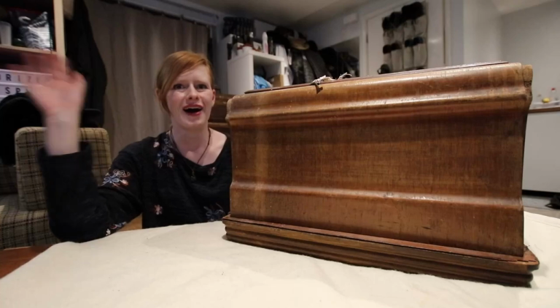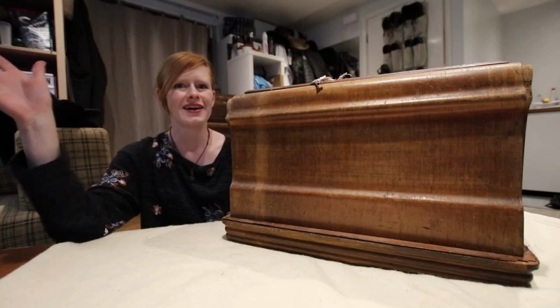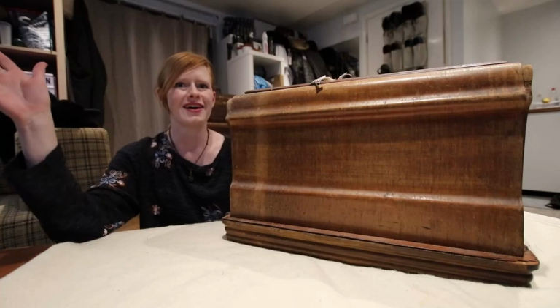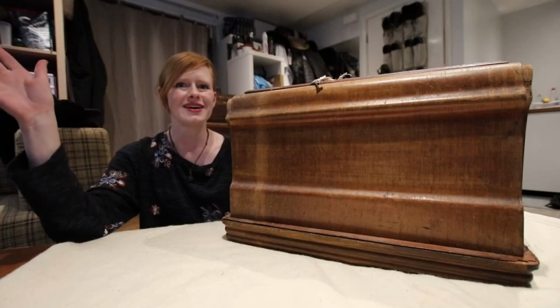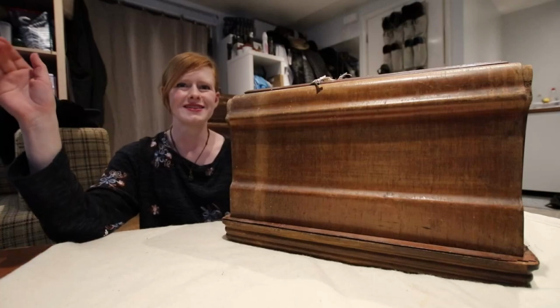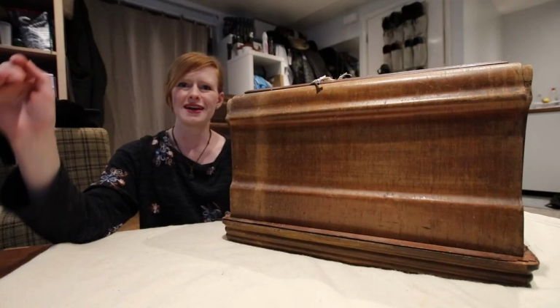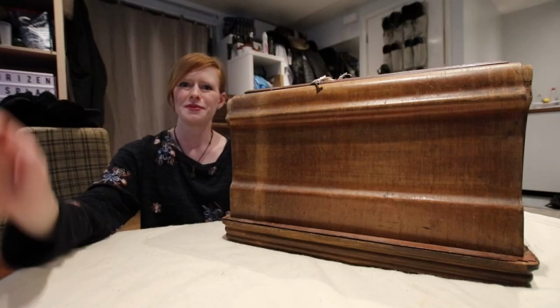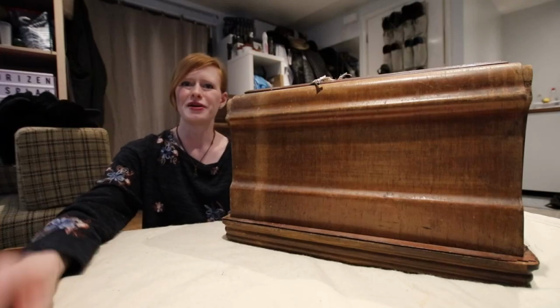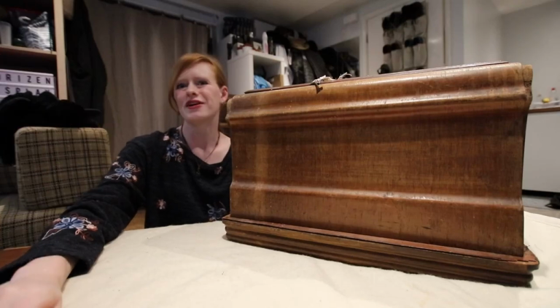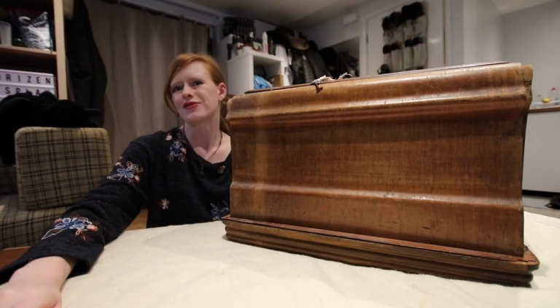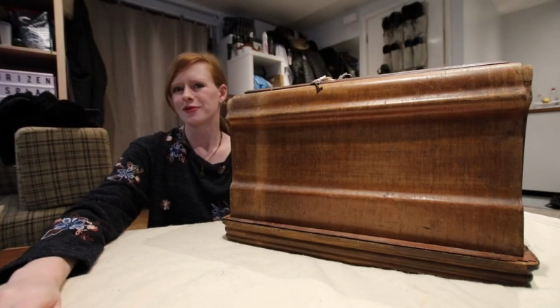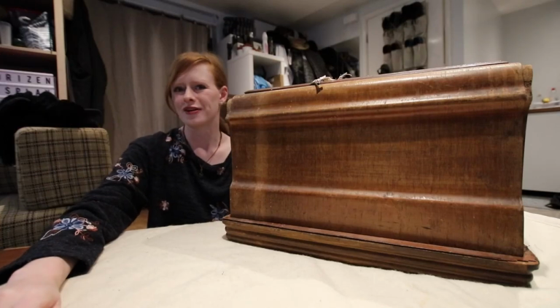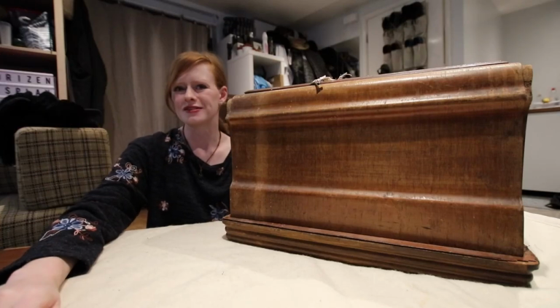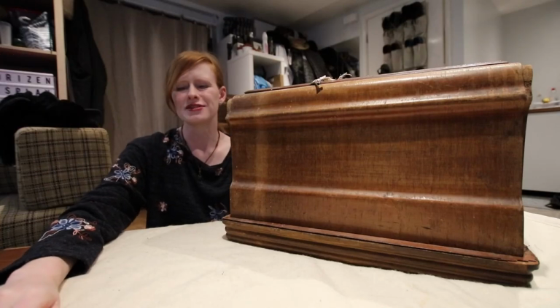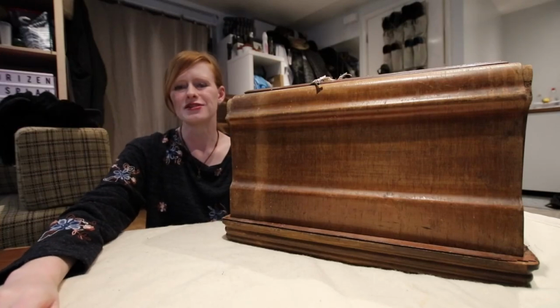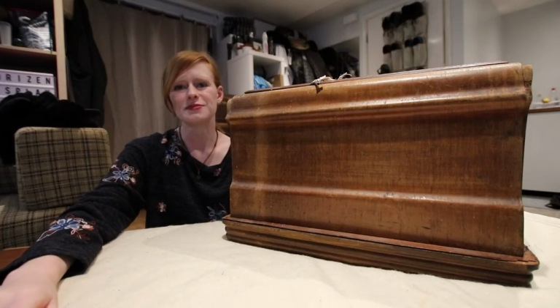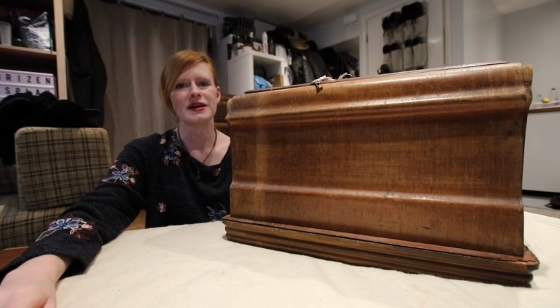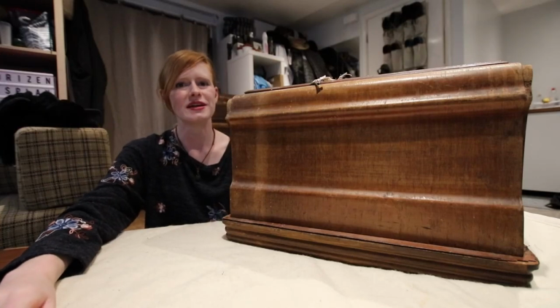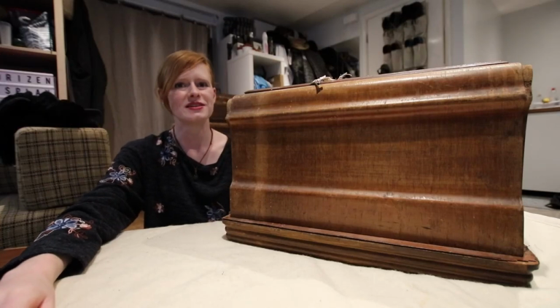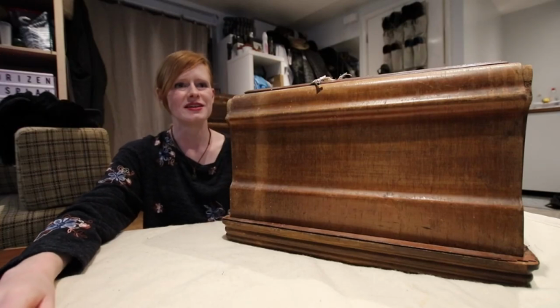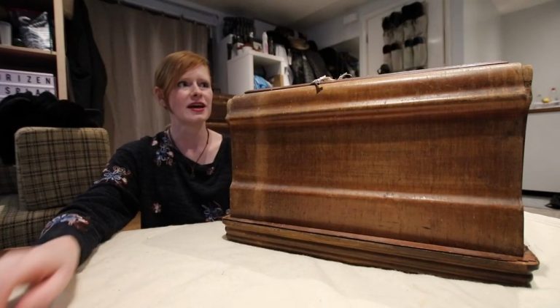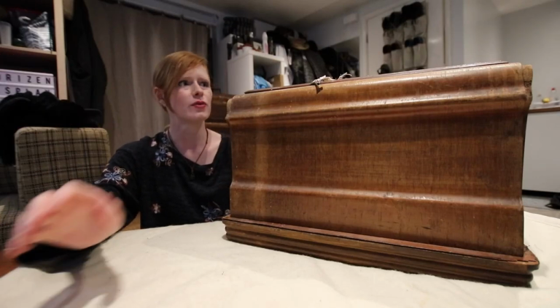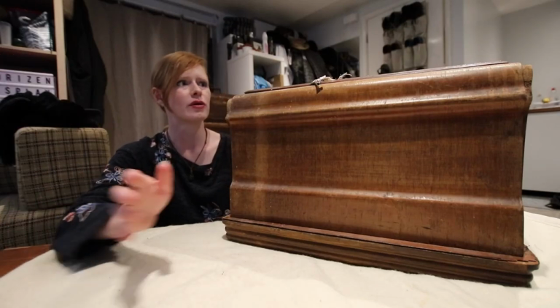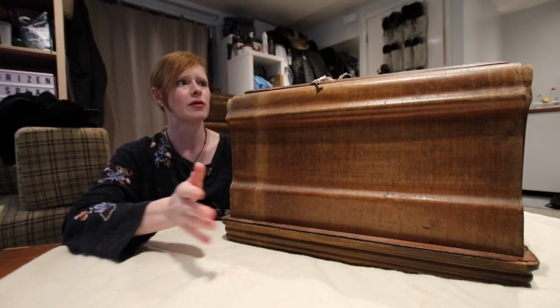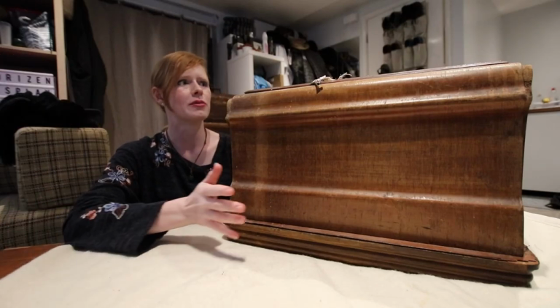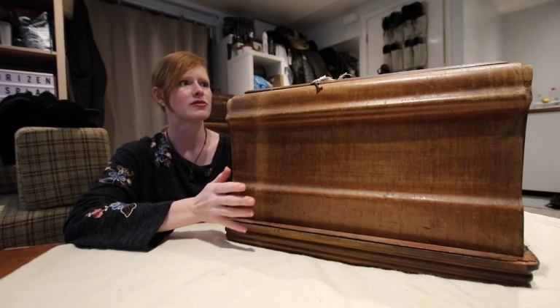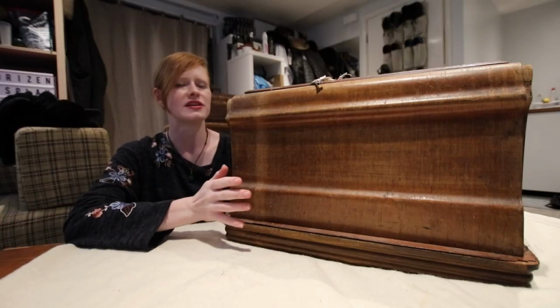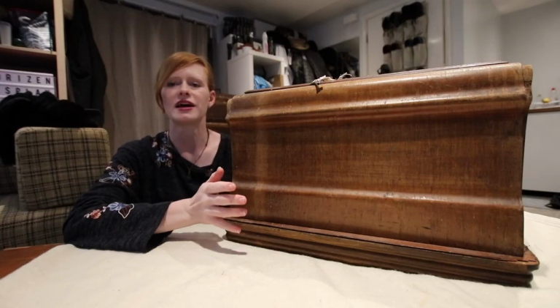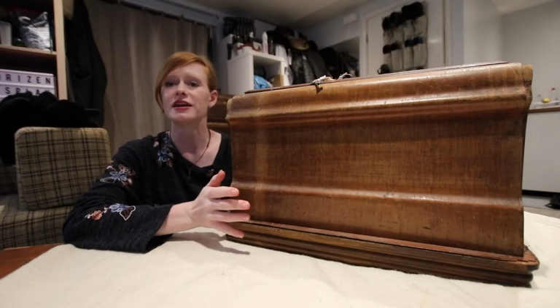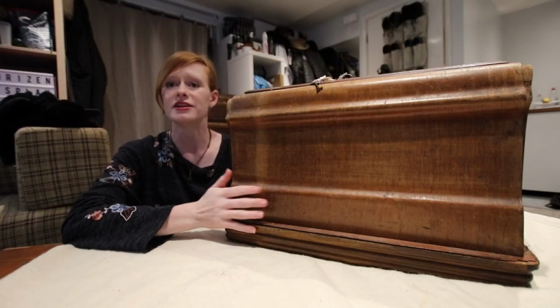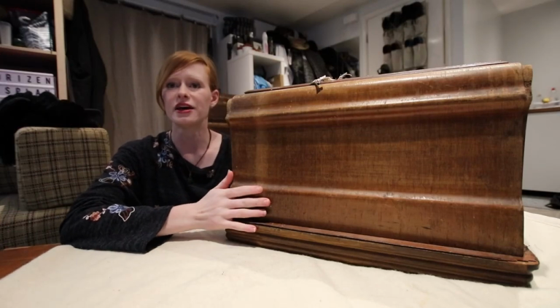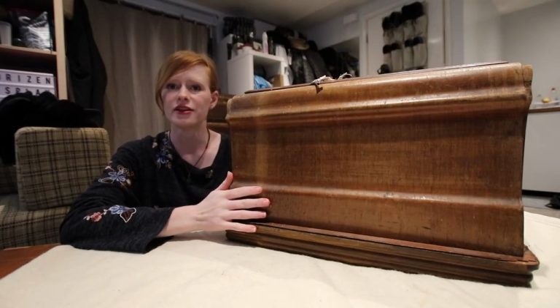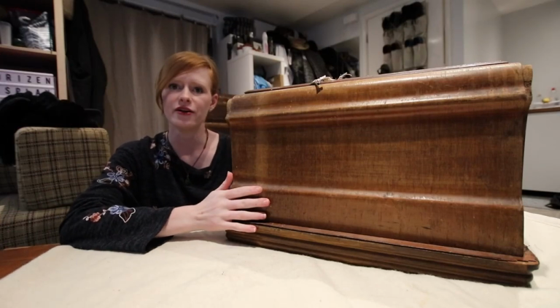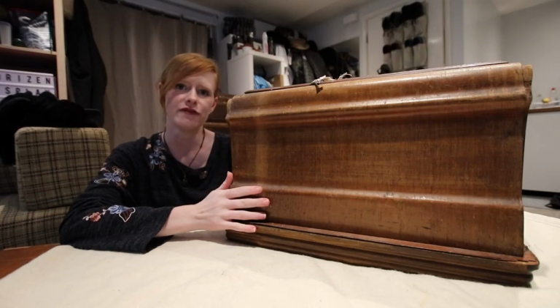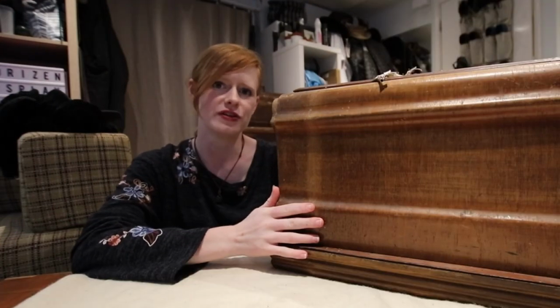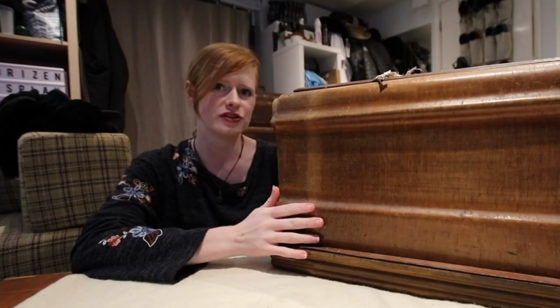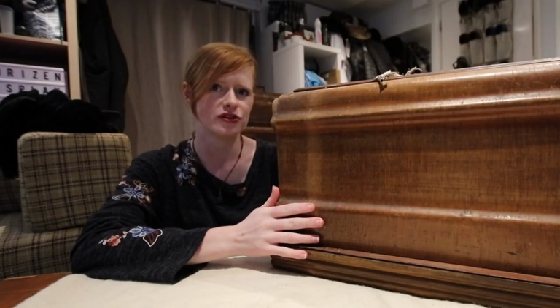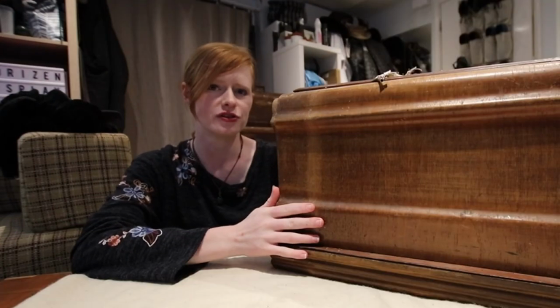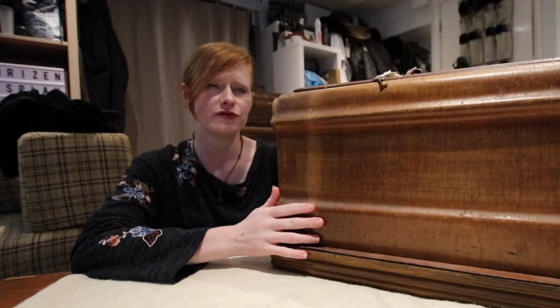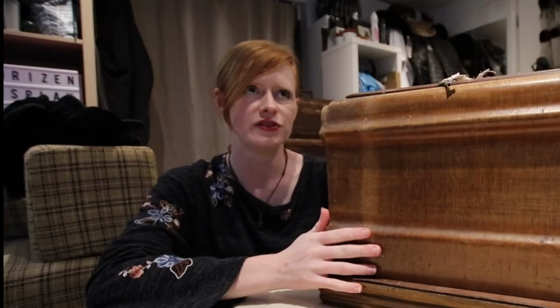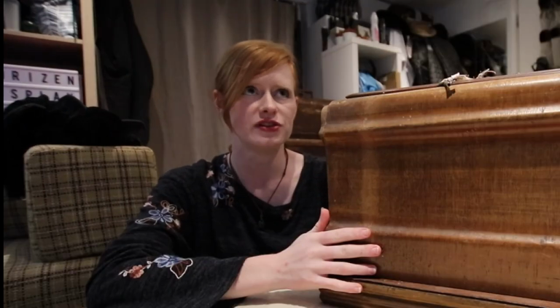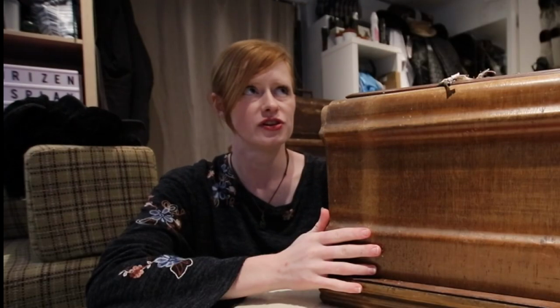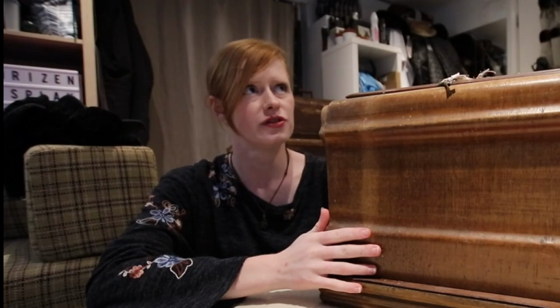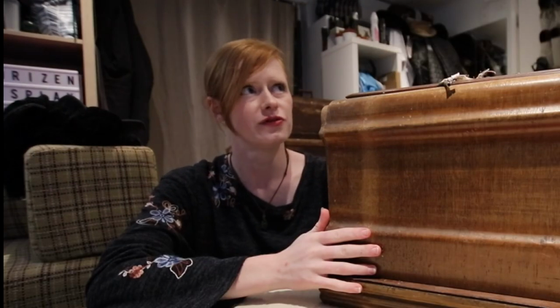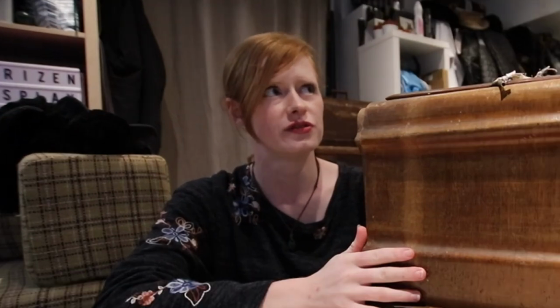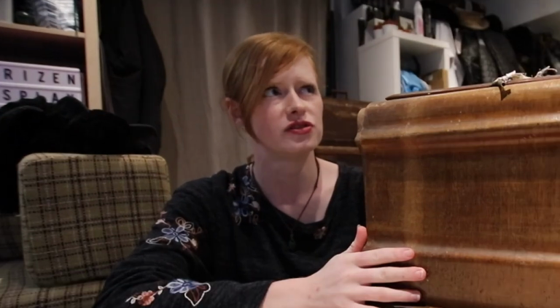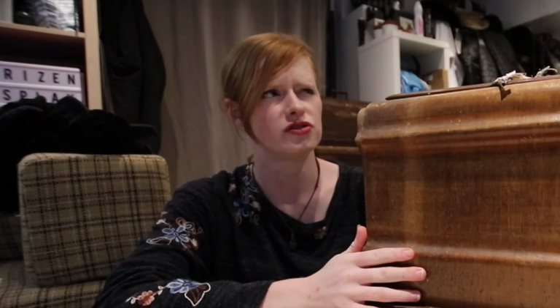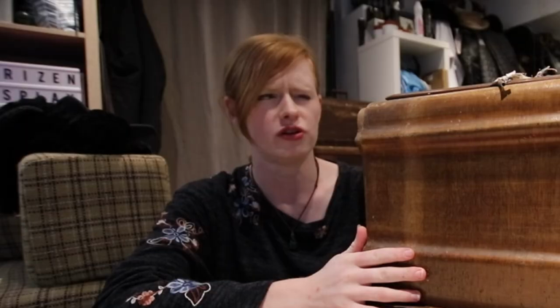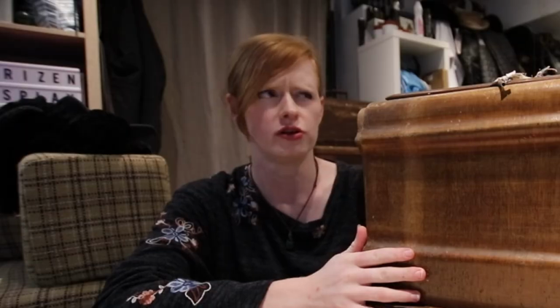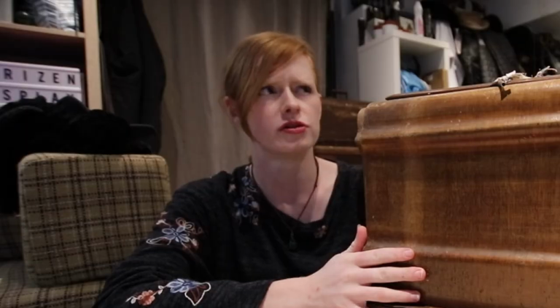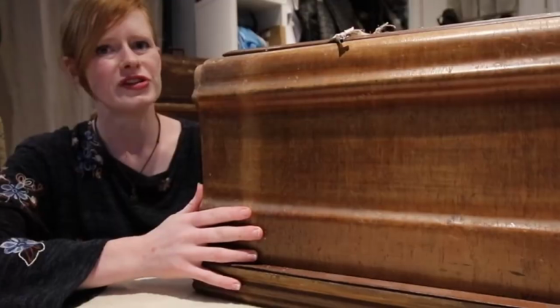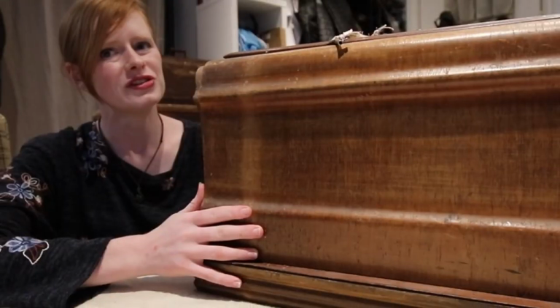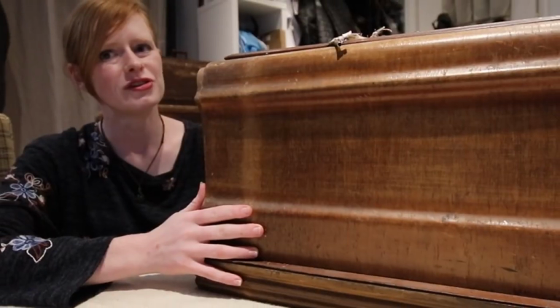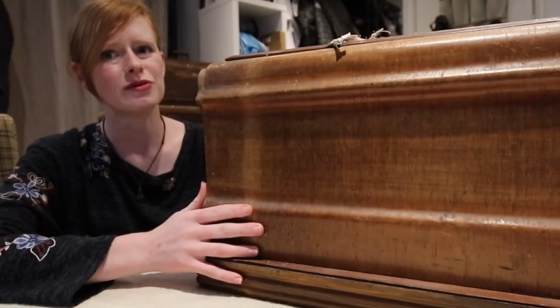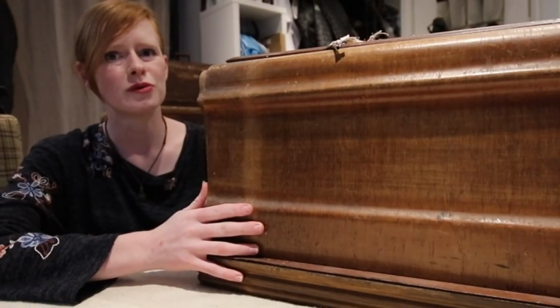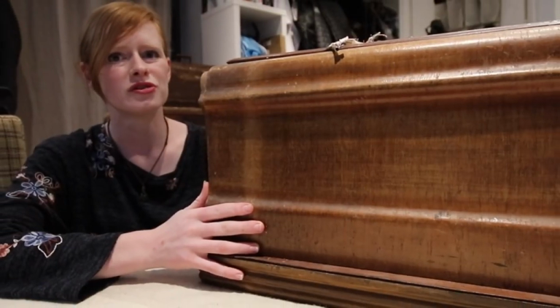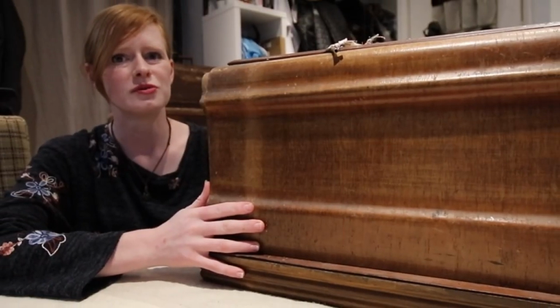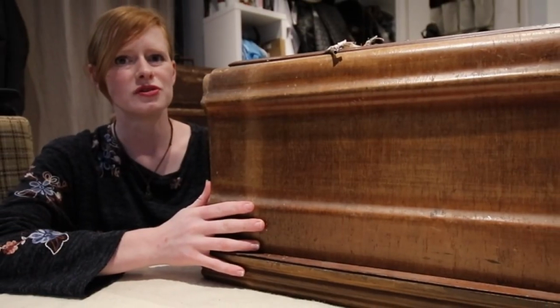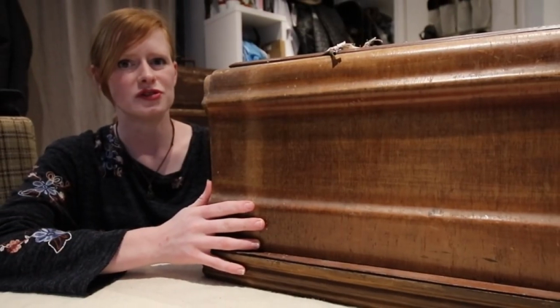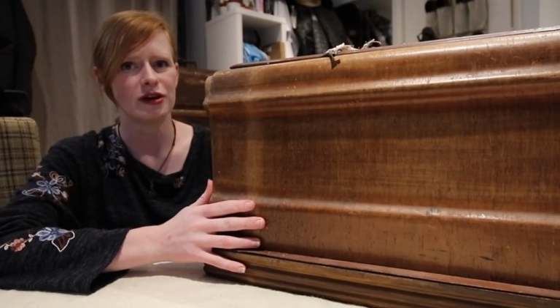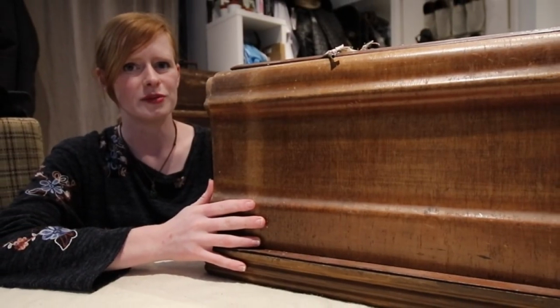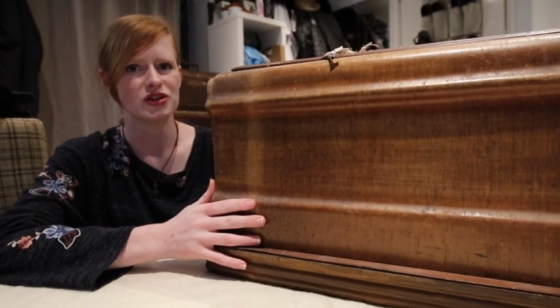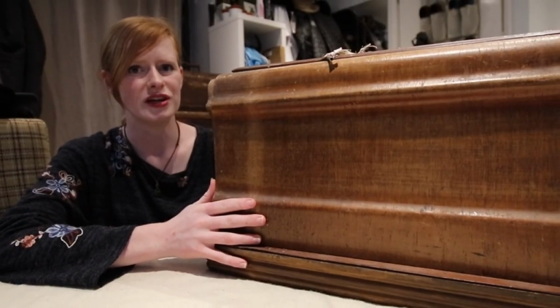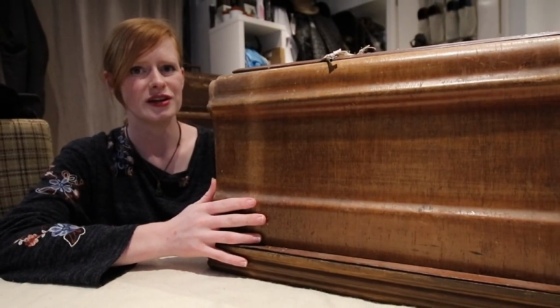Hi guys, Annabelle here from Horizon Cosplay and today we are unboxing another Fischer and Rossmann sewing machine.